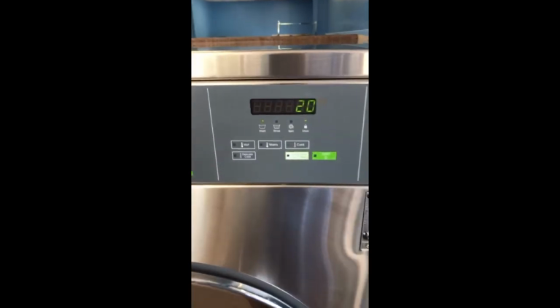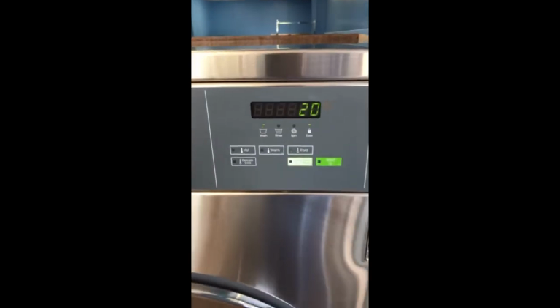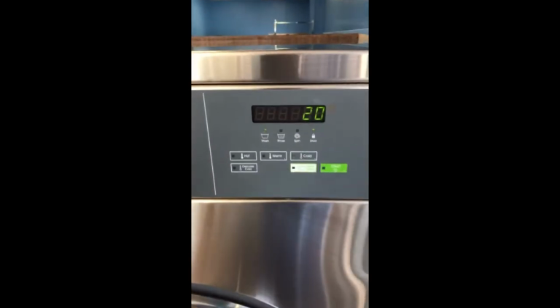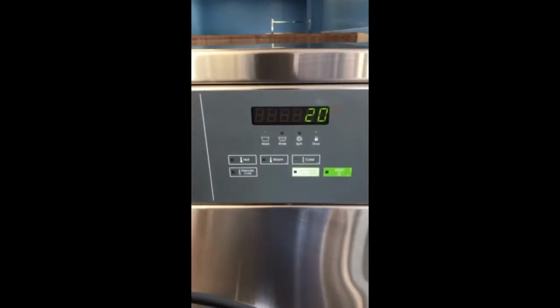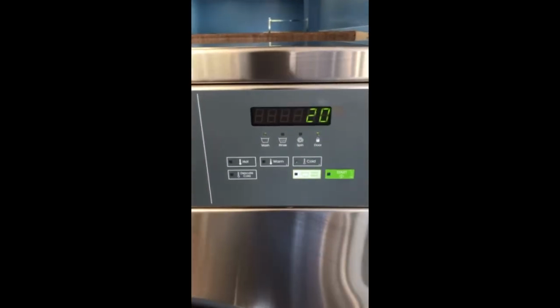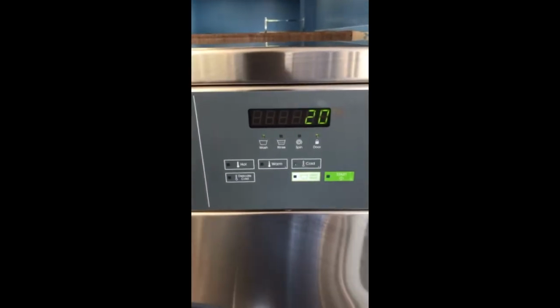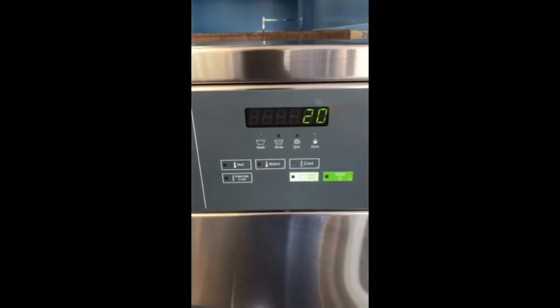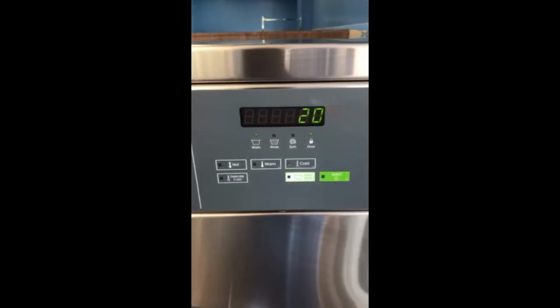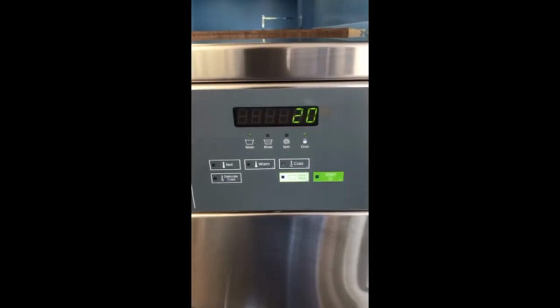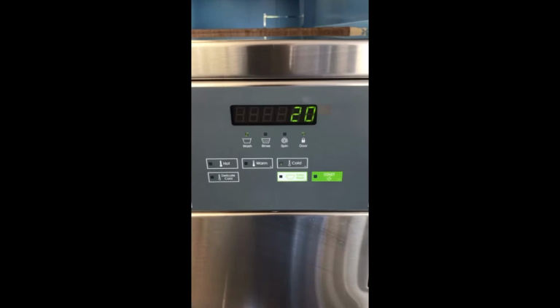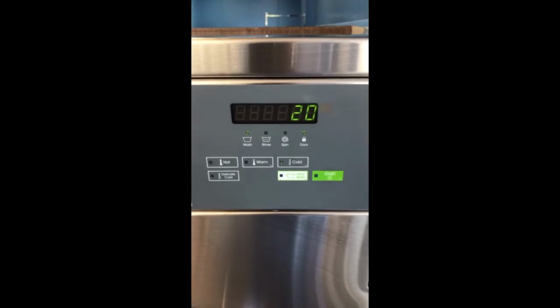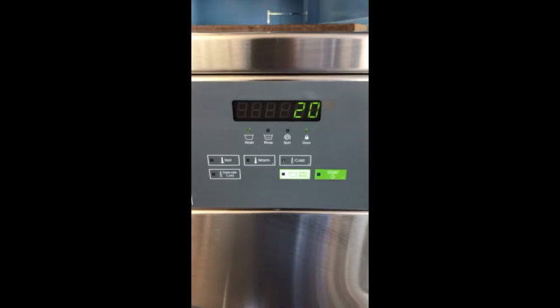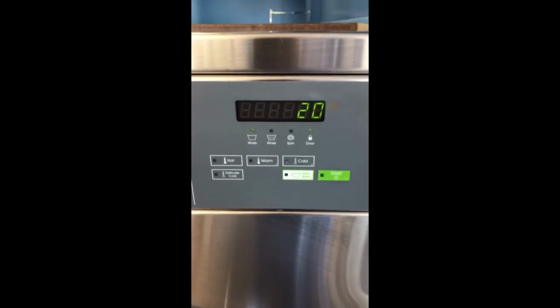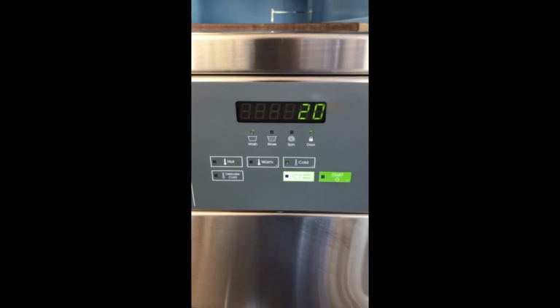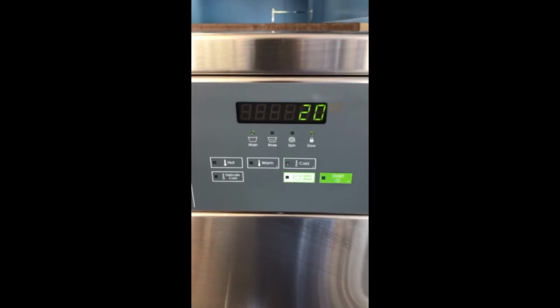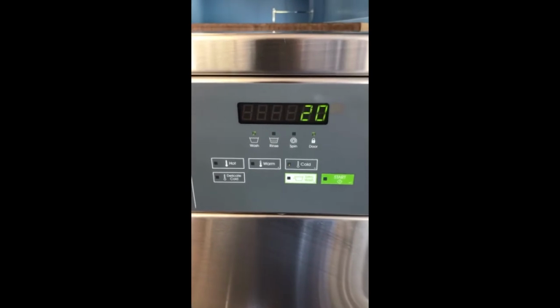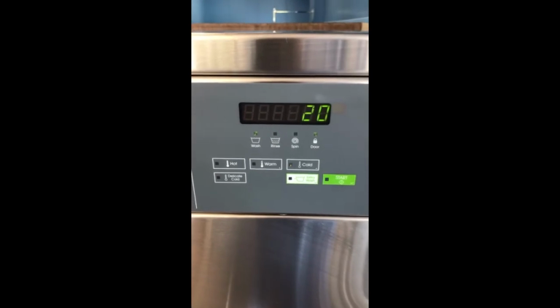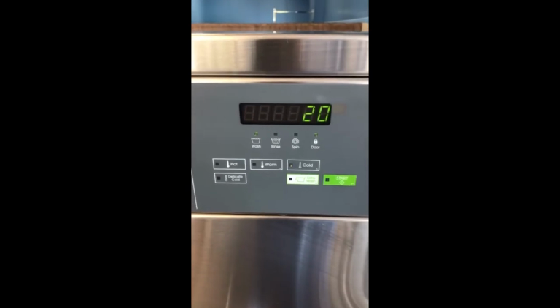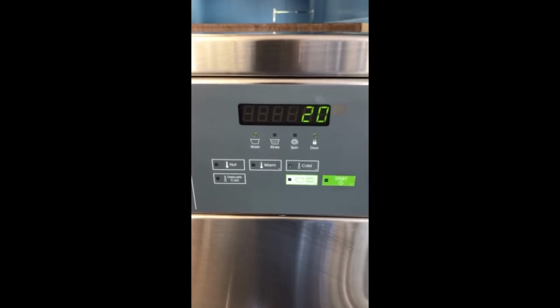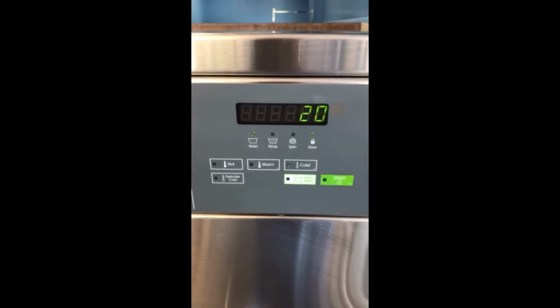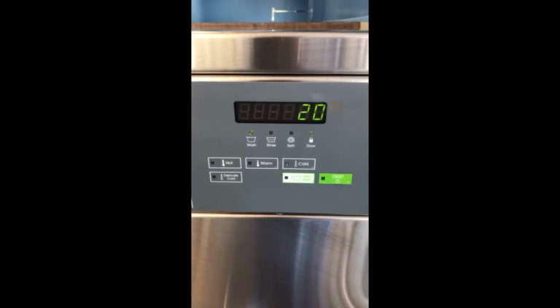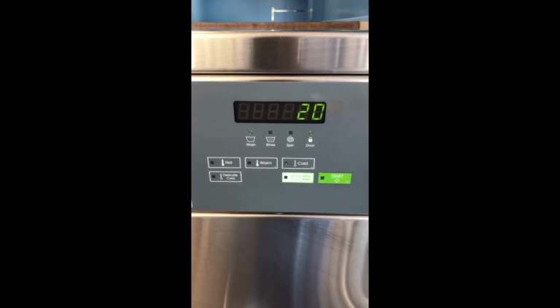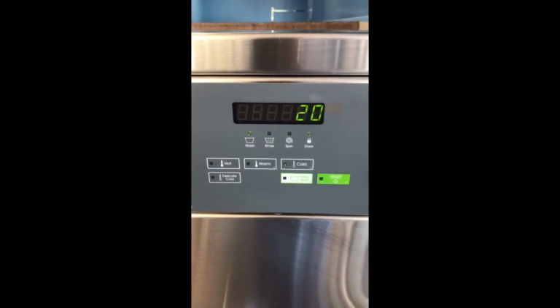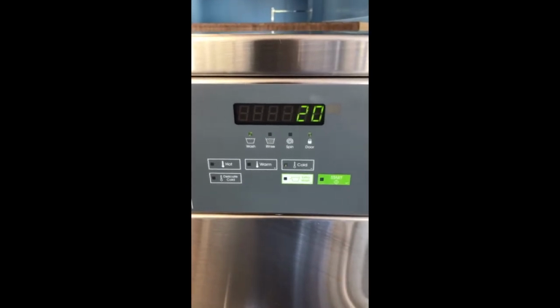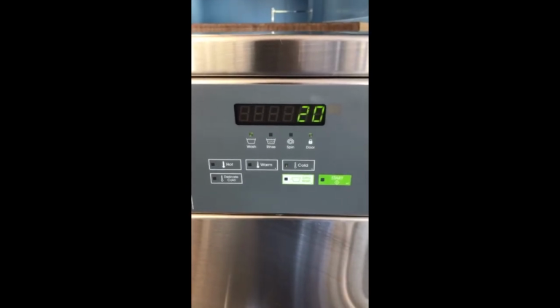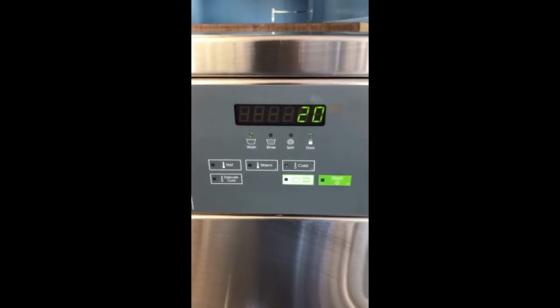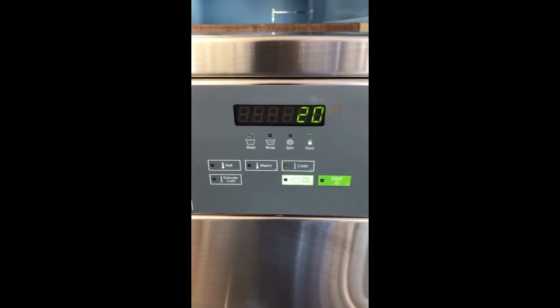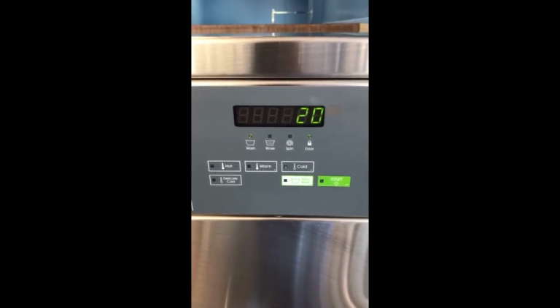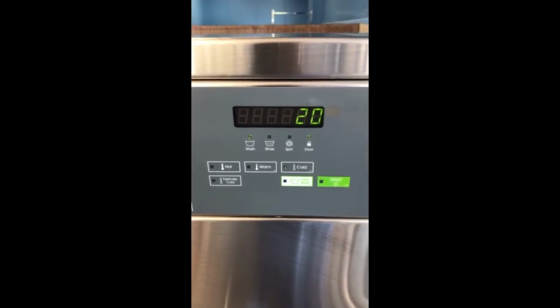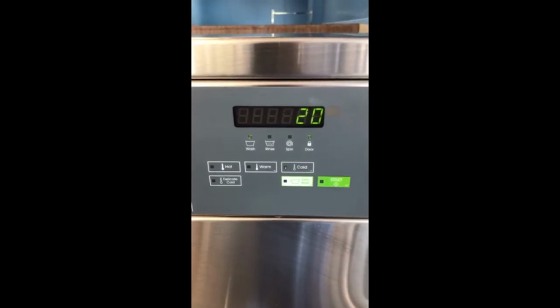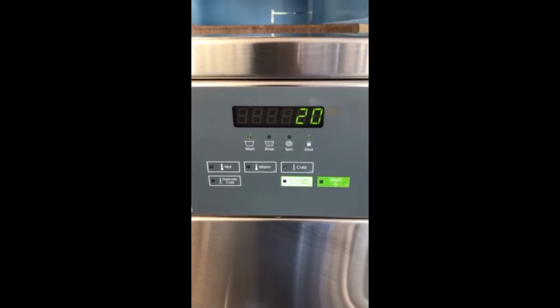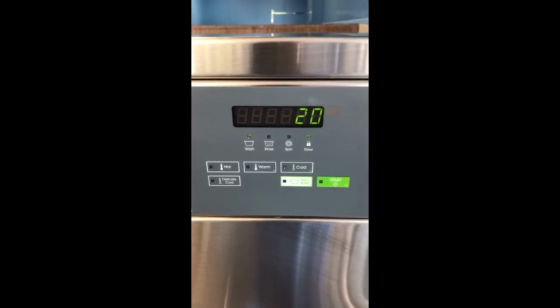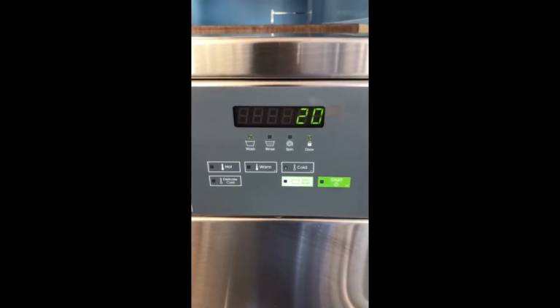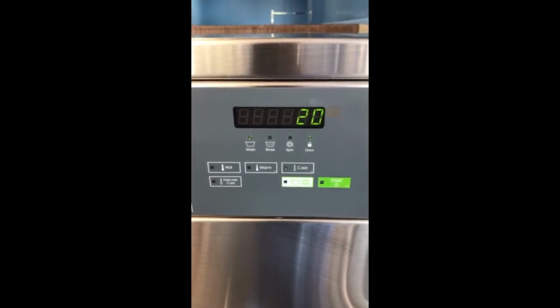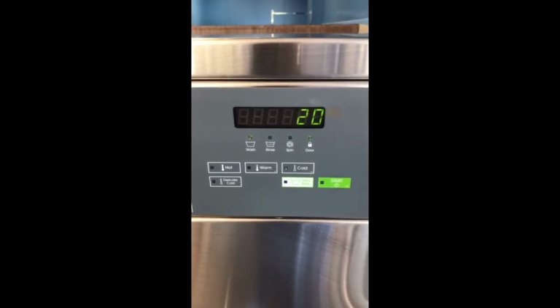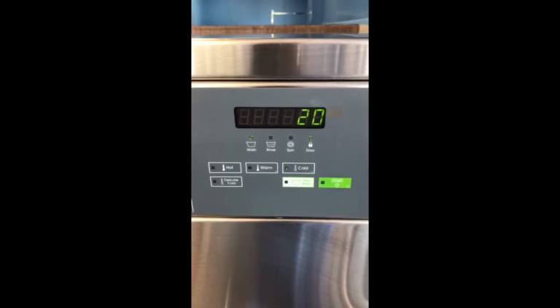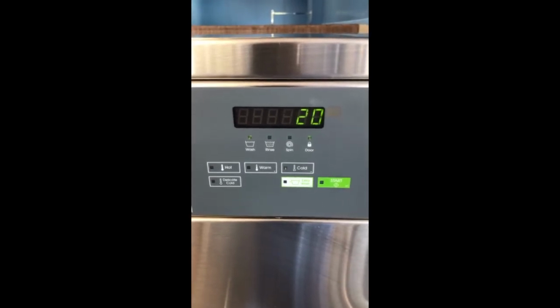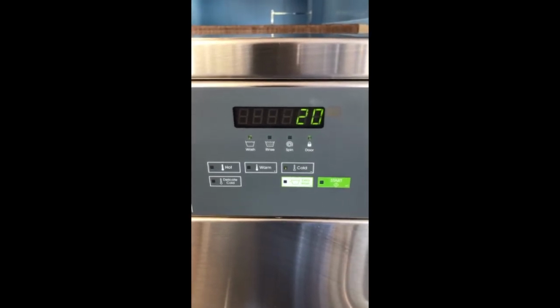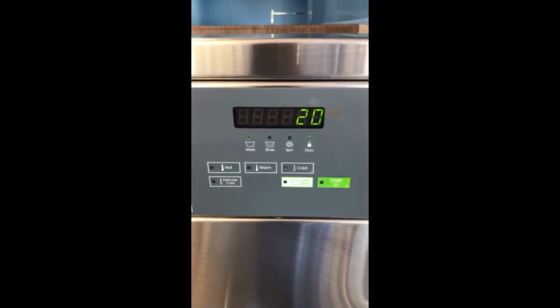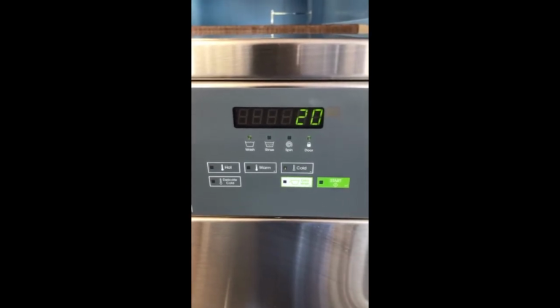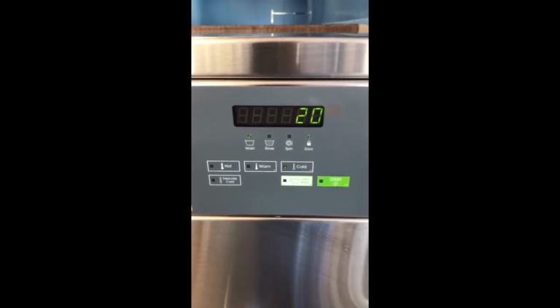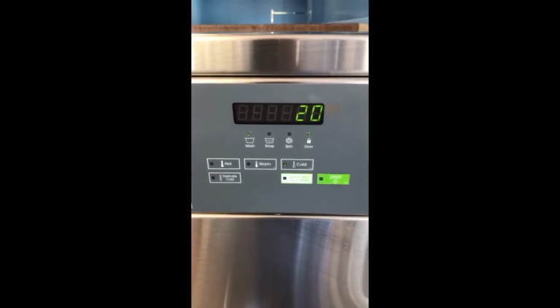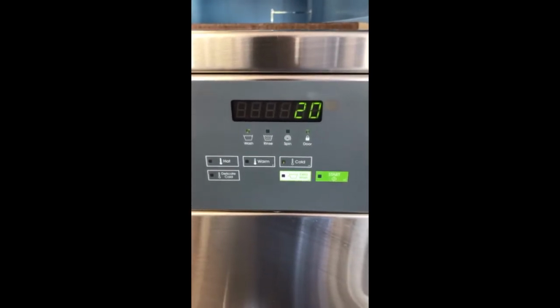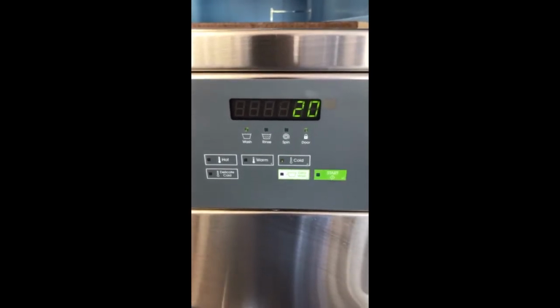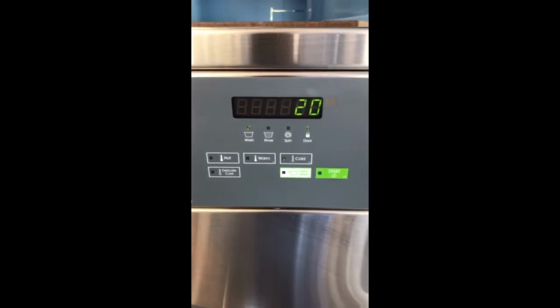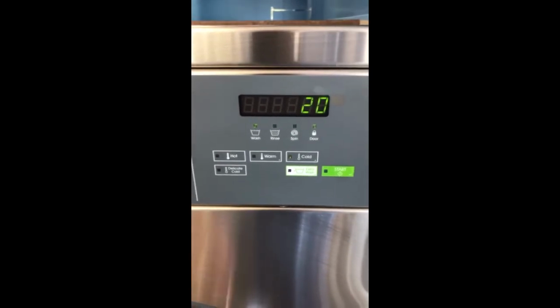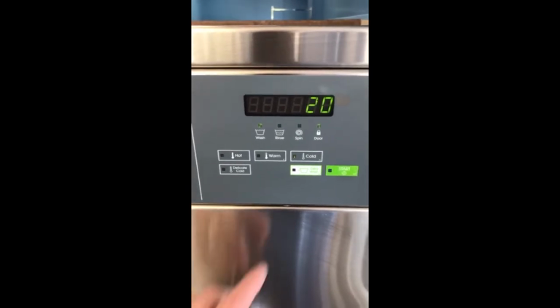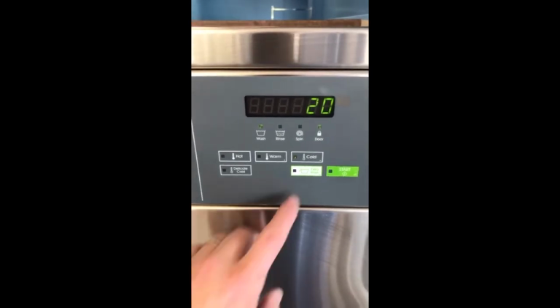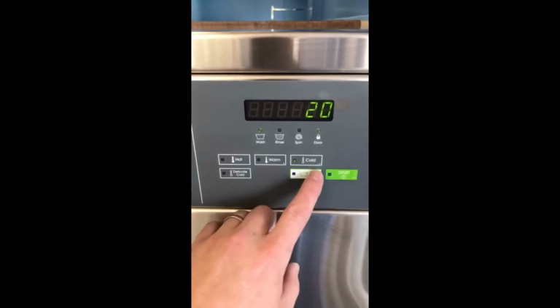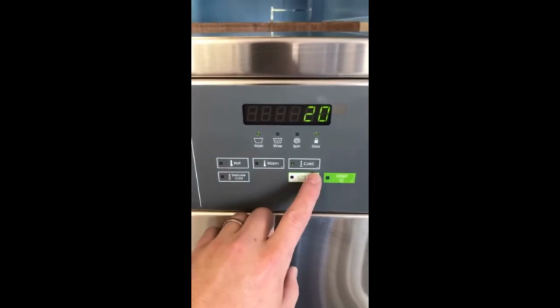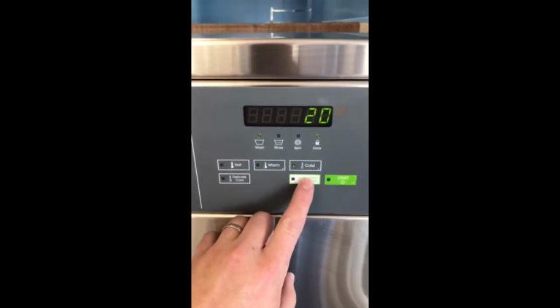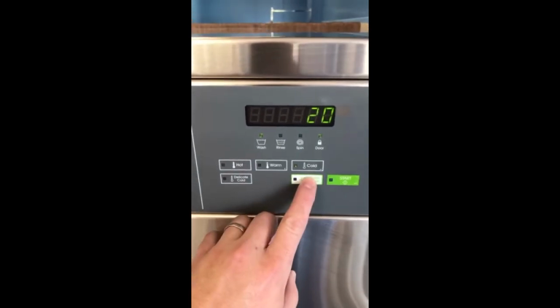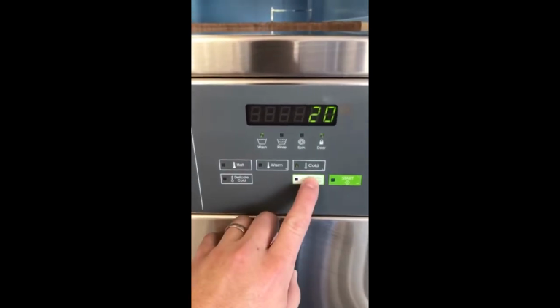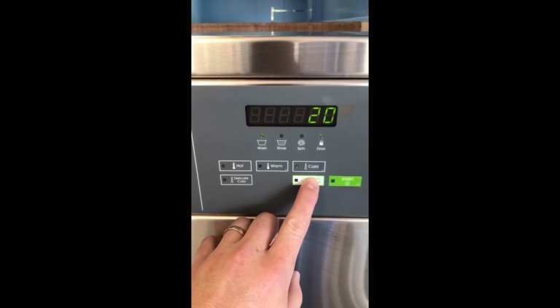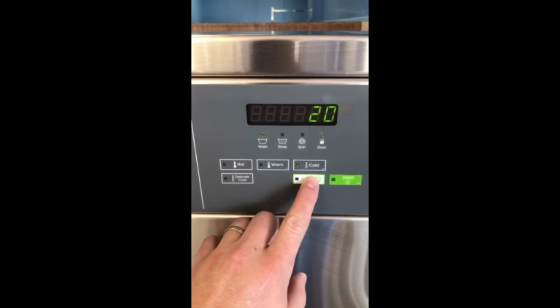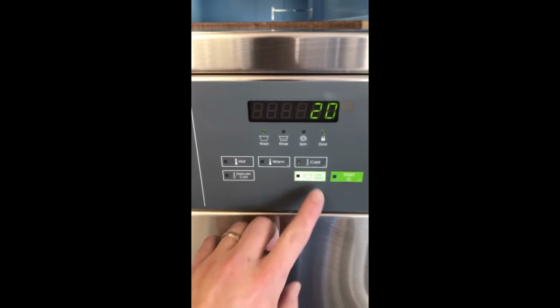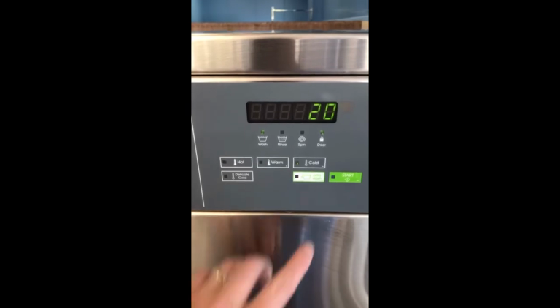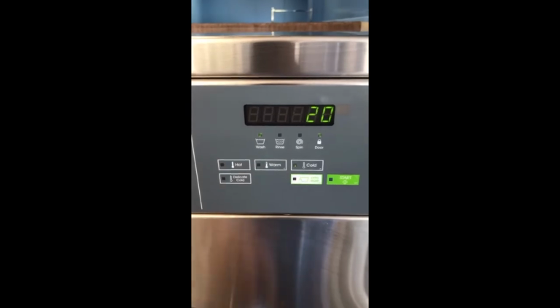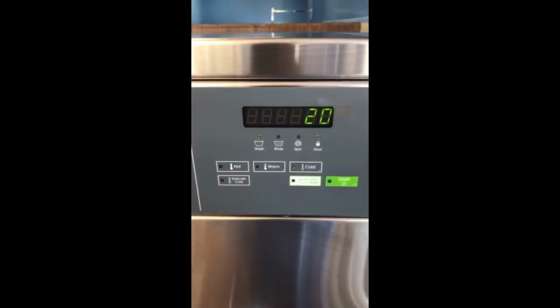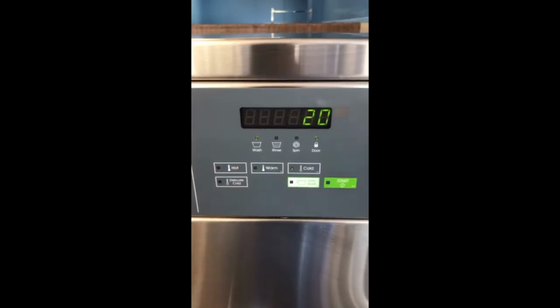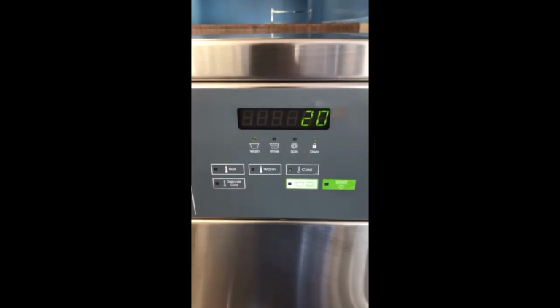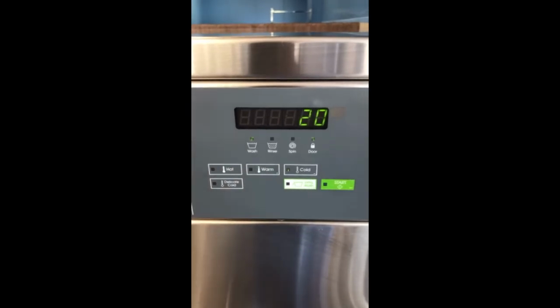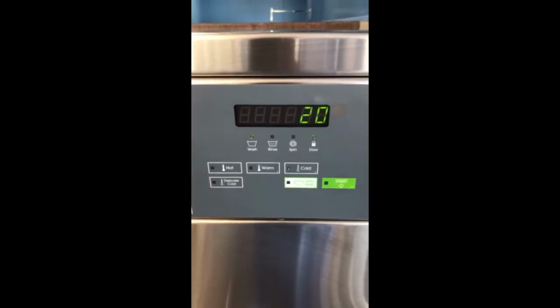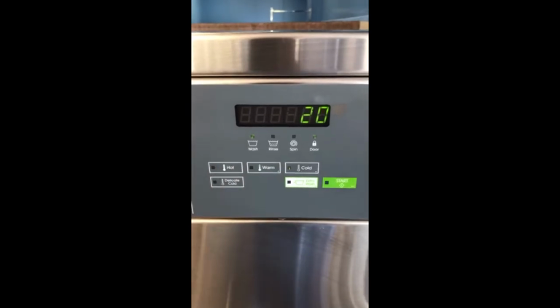The keypad's great. You've got four different cycles, and you've also got an extra wash cycle that's going to give you up-charge capabilities.